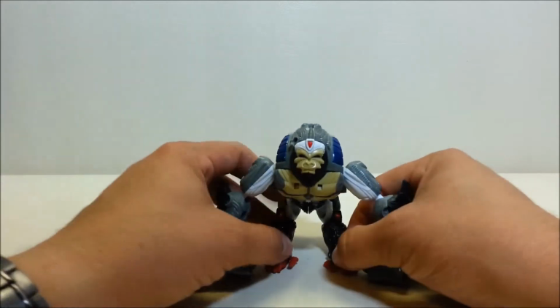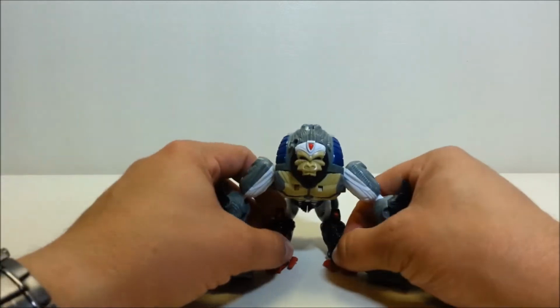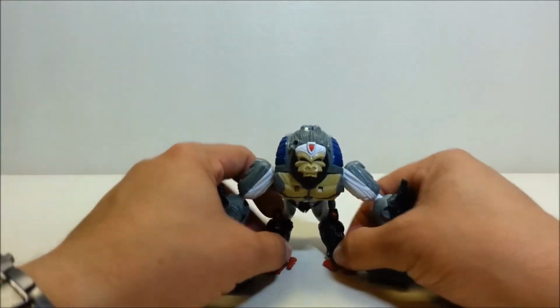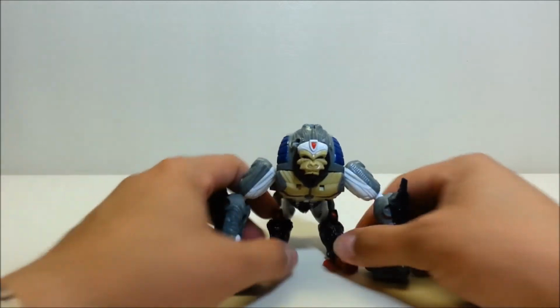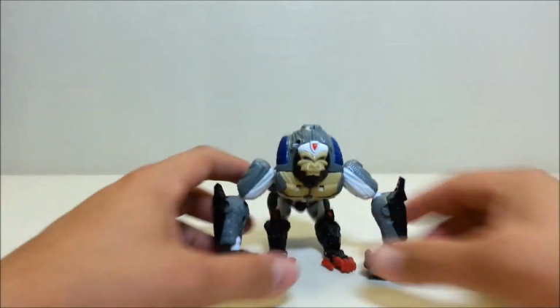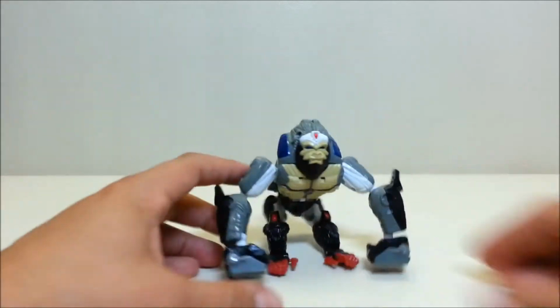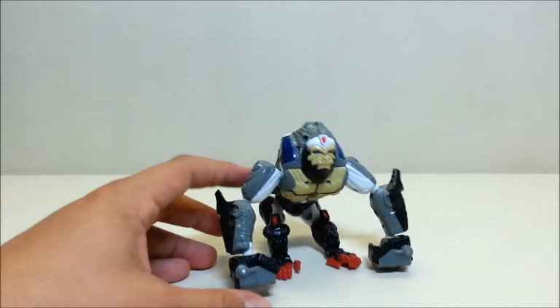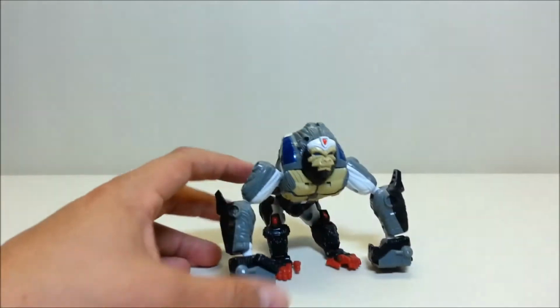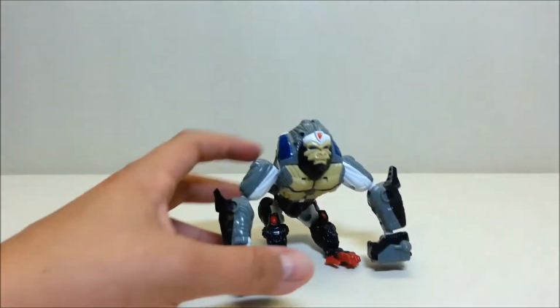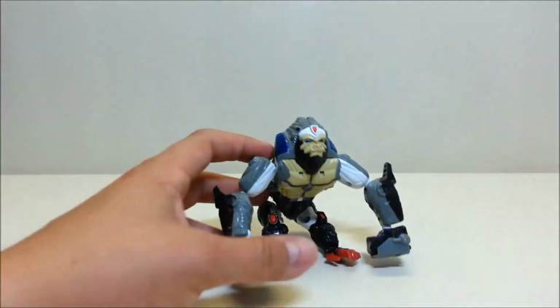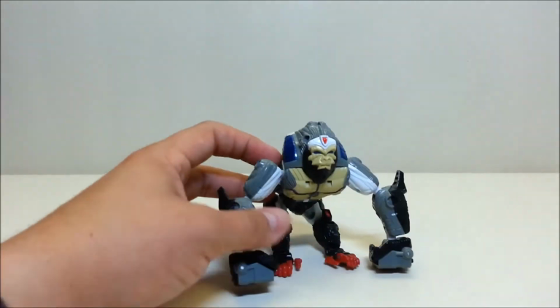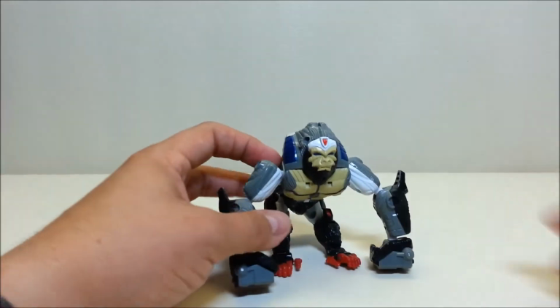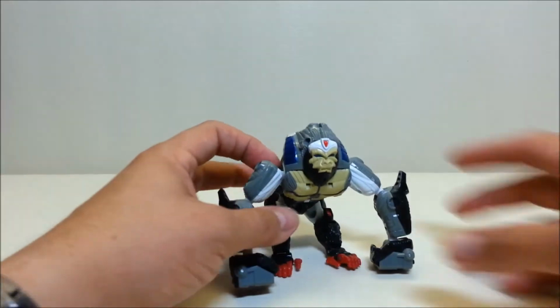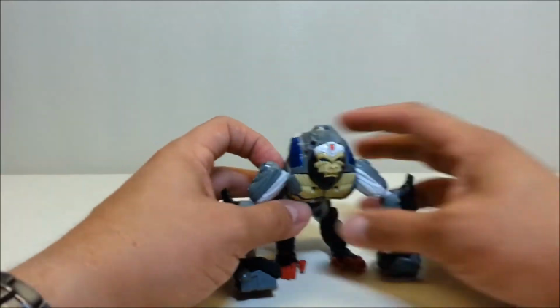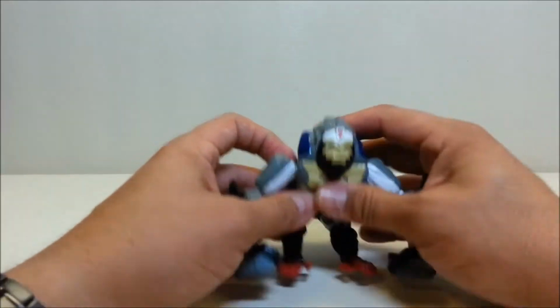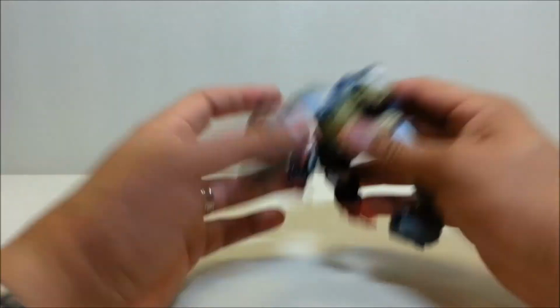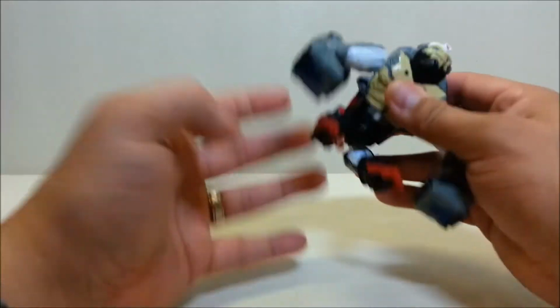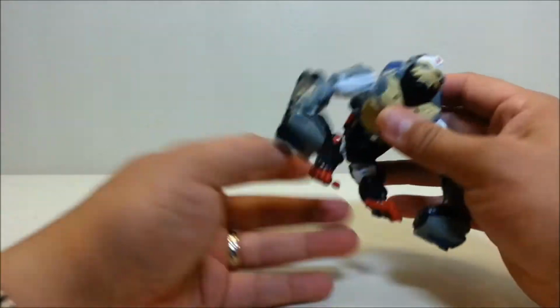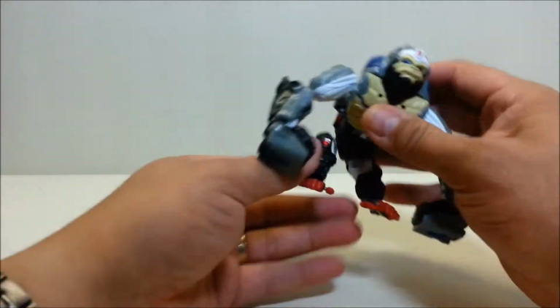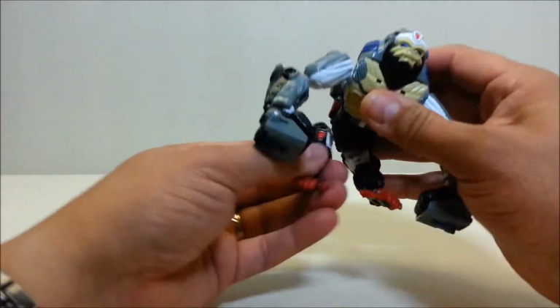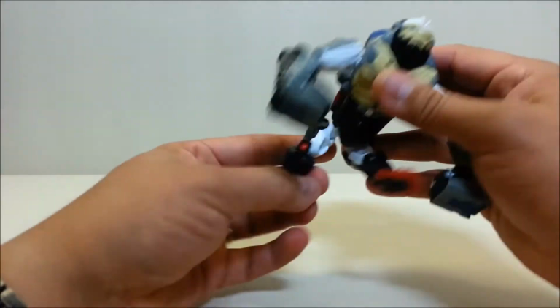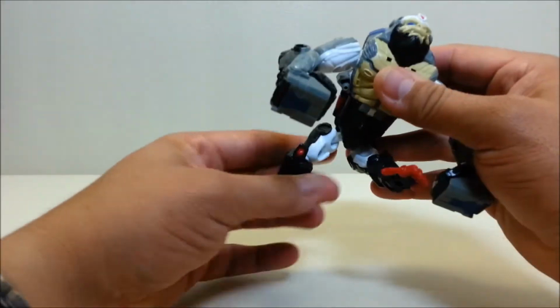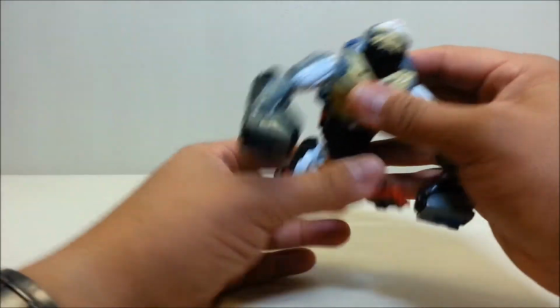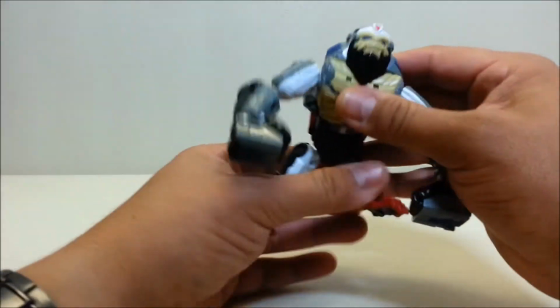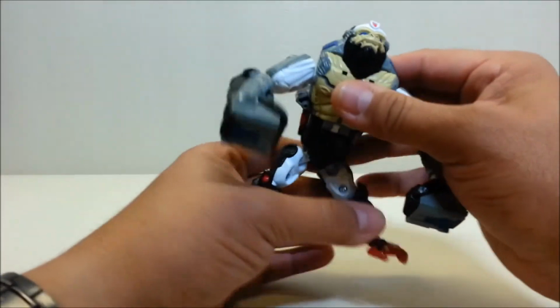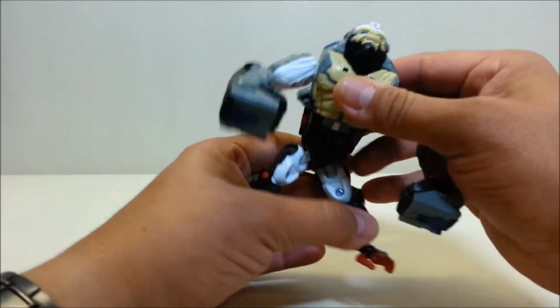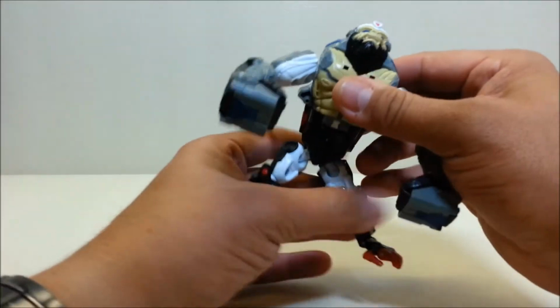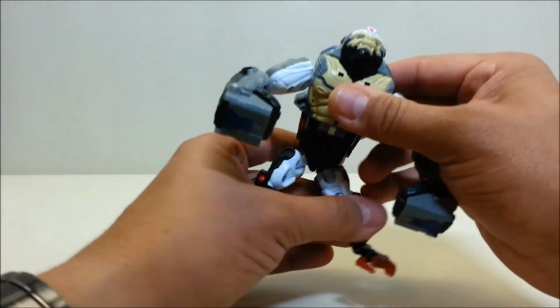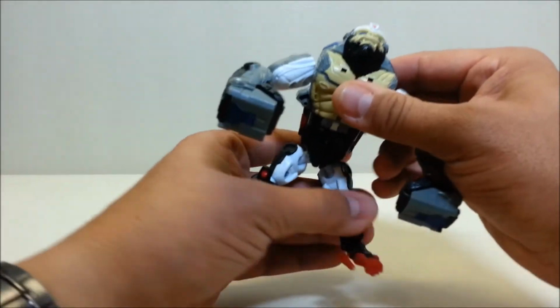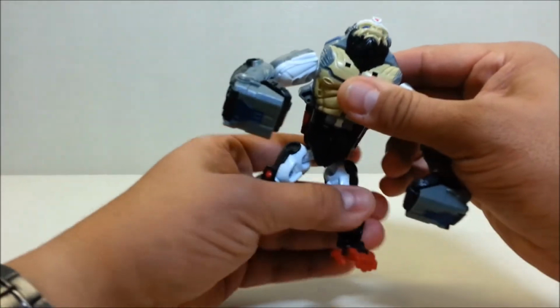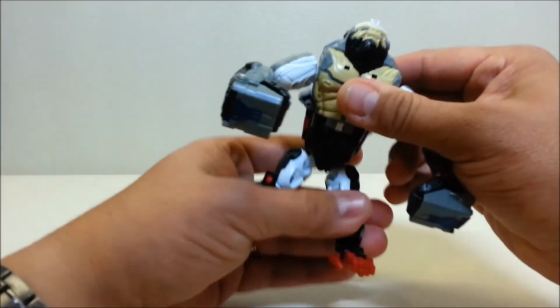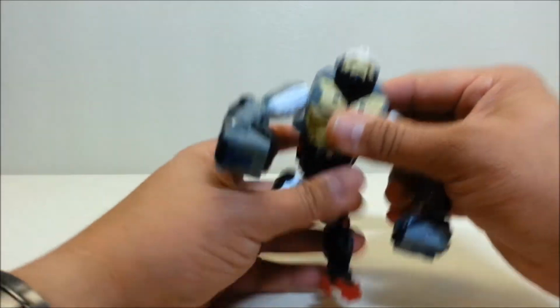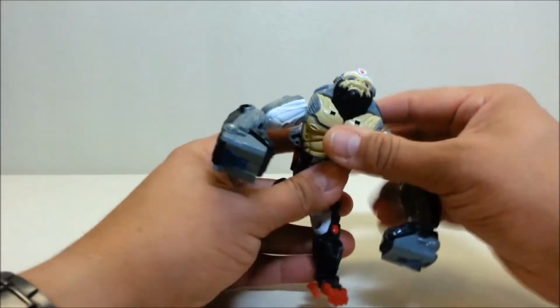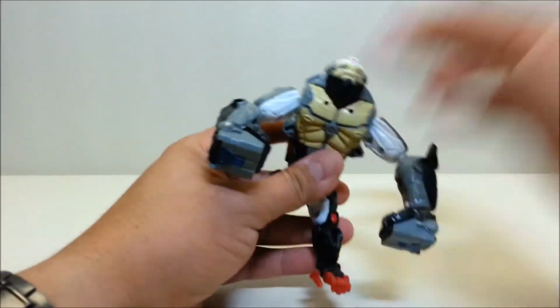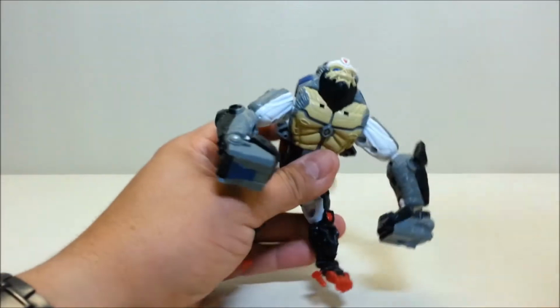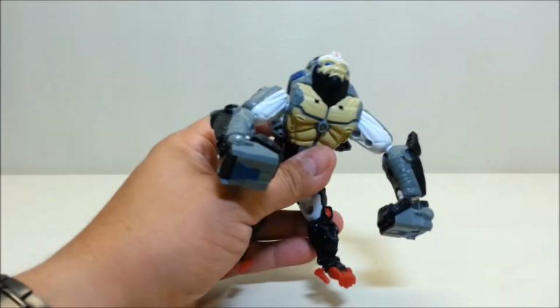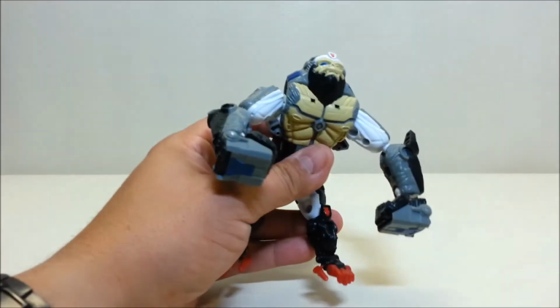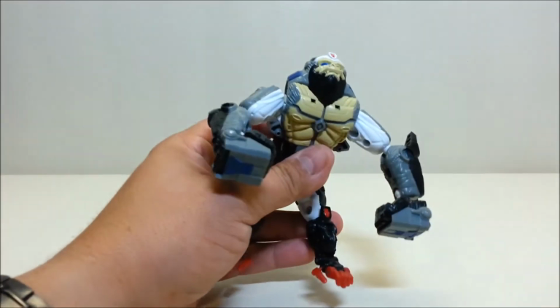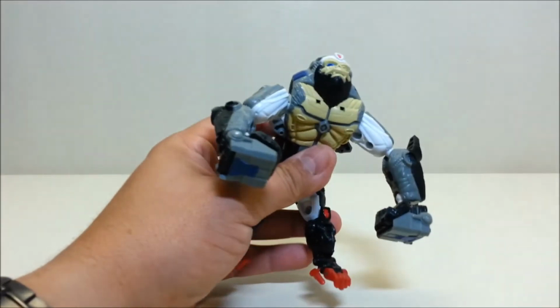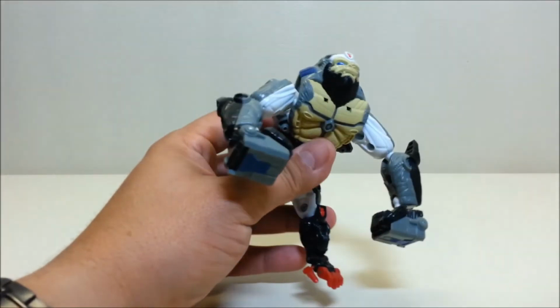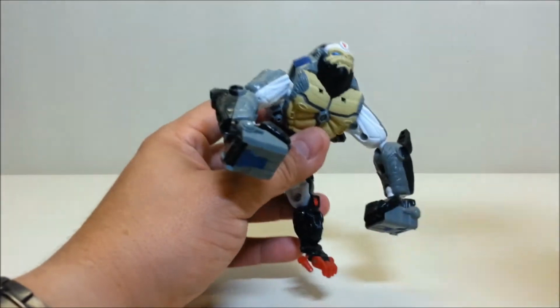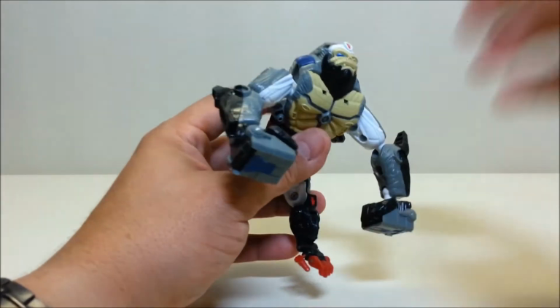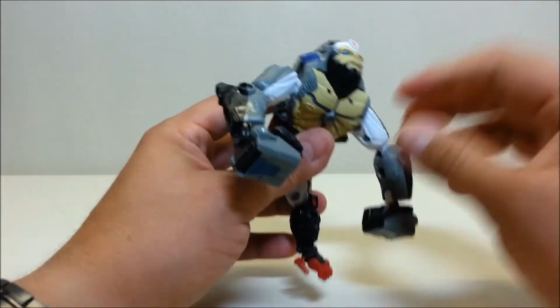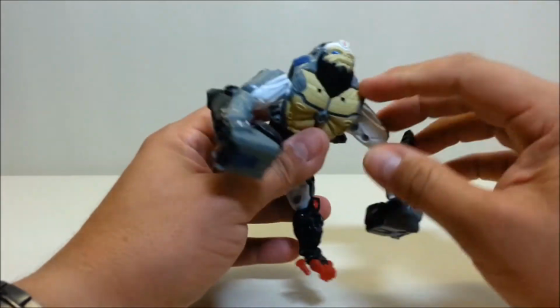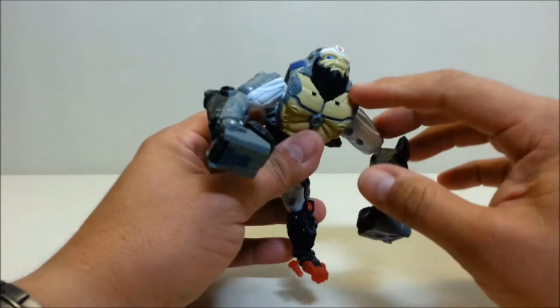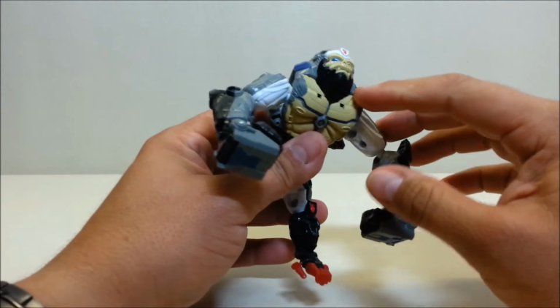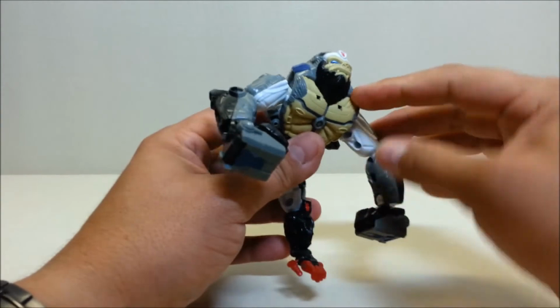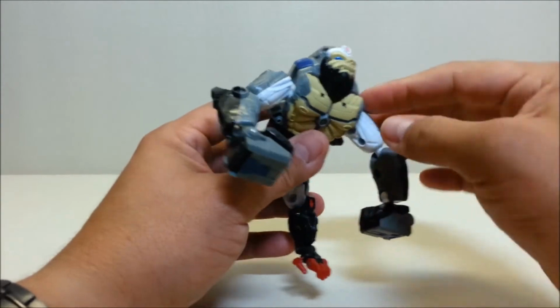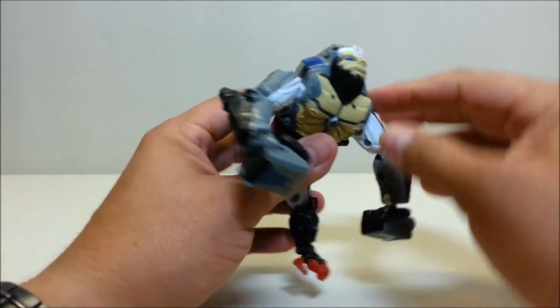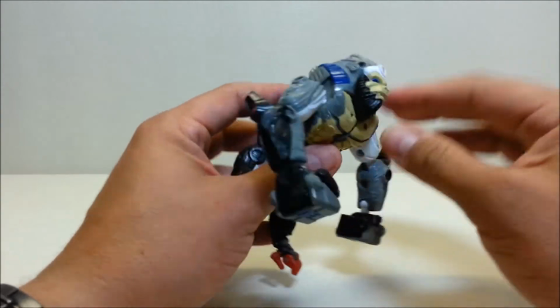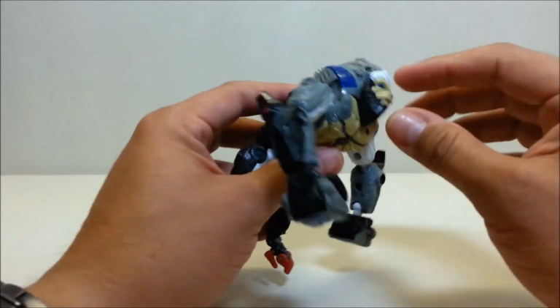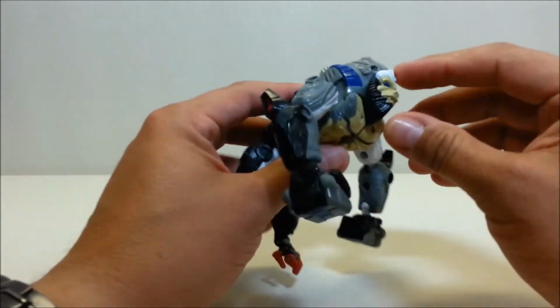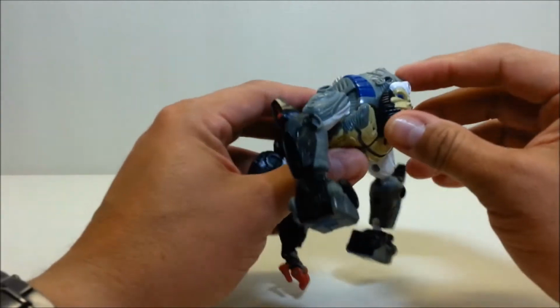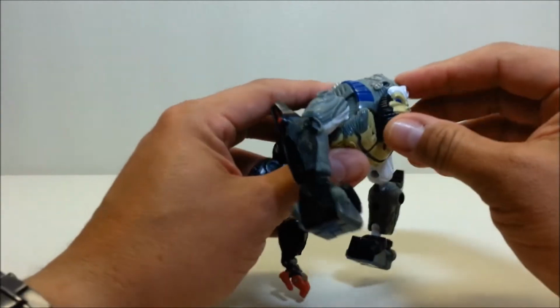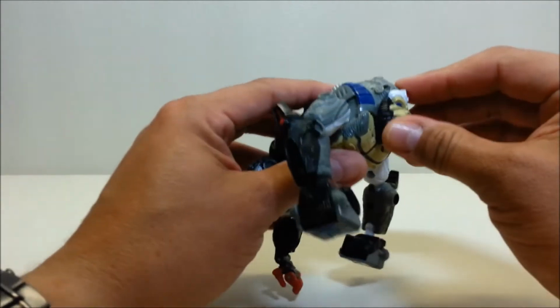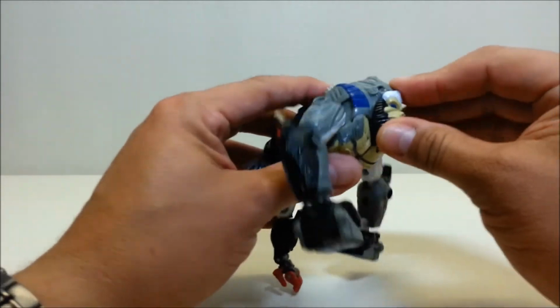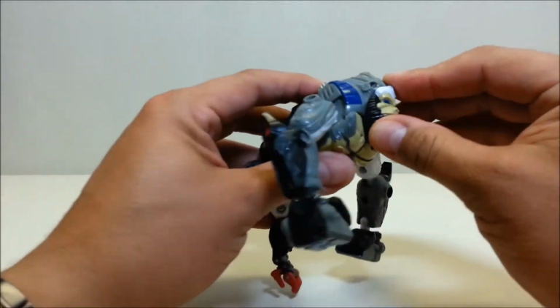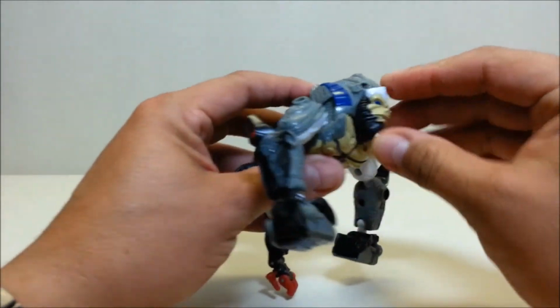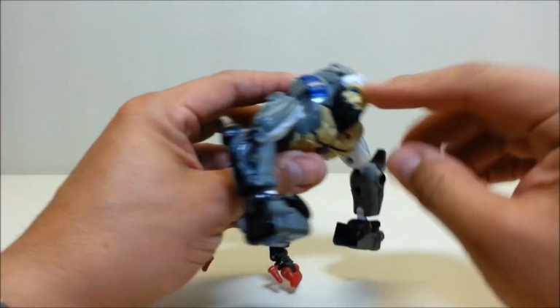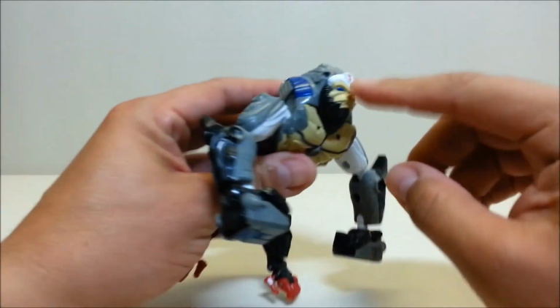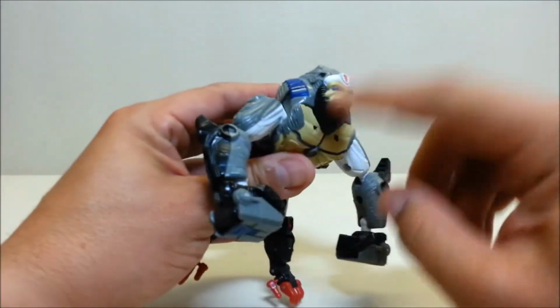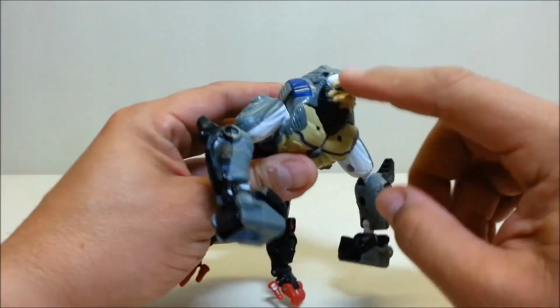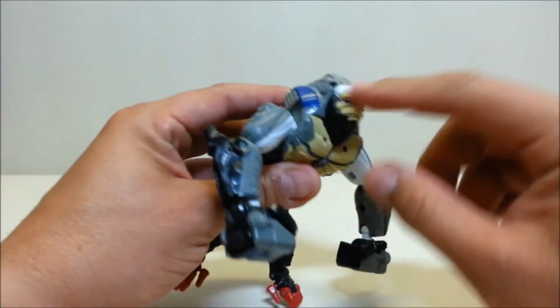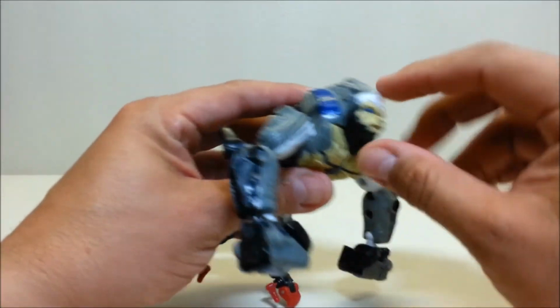Now because he's an ape, he's going to have articulation, so let's take a look at that. Unfortunately you don't have any articulation on the head — the head is fixed, which is a shame.